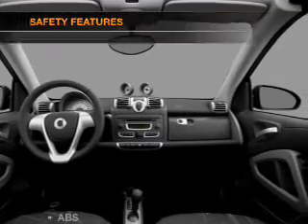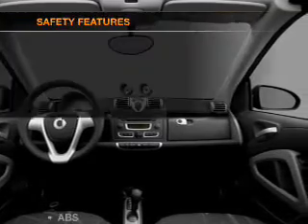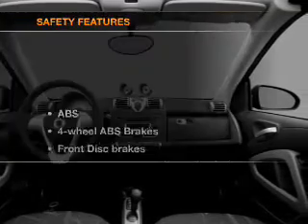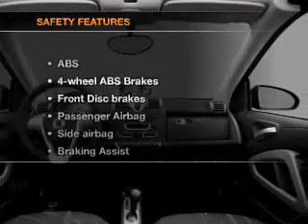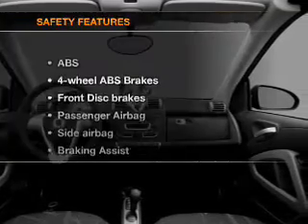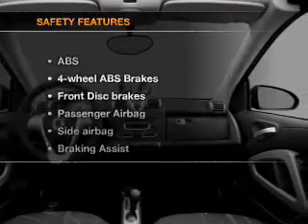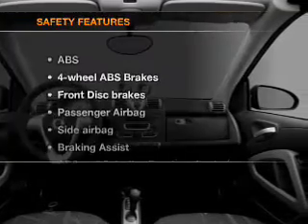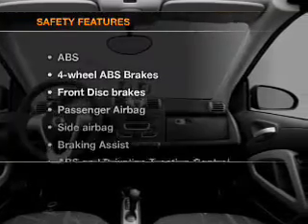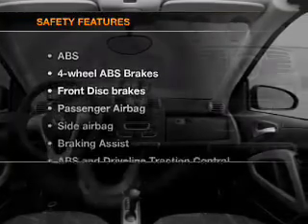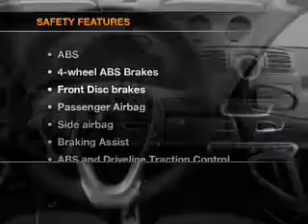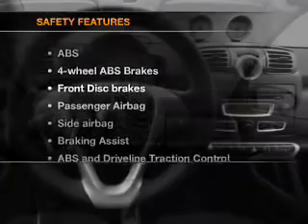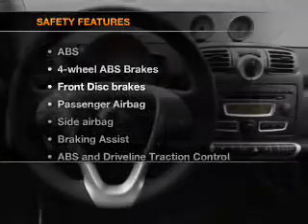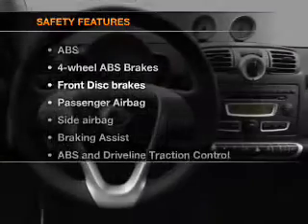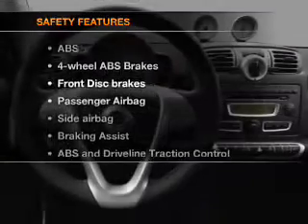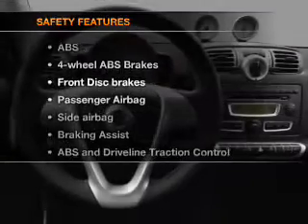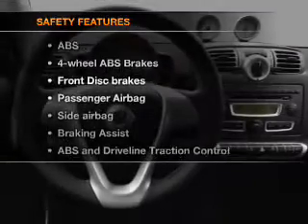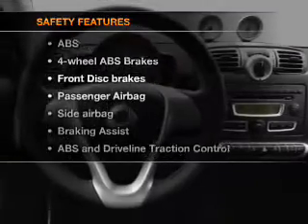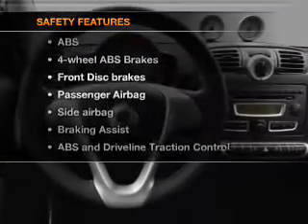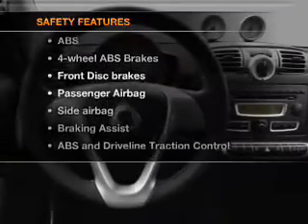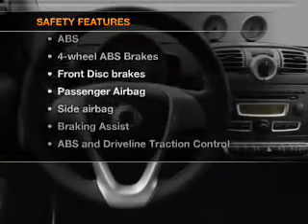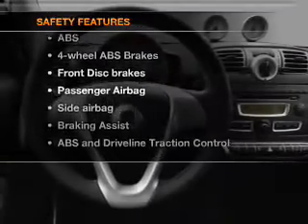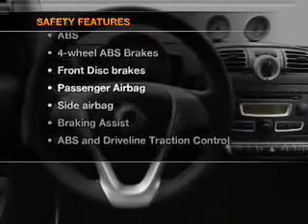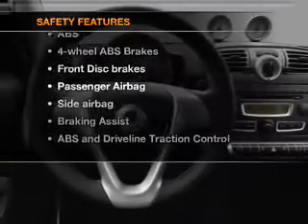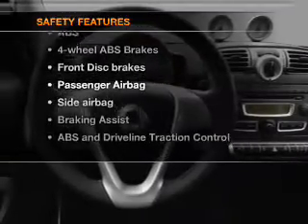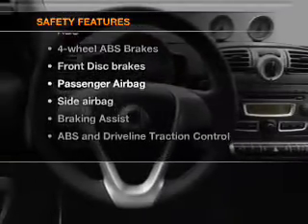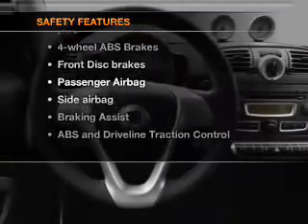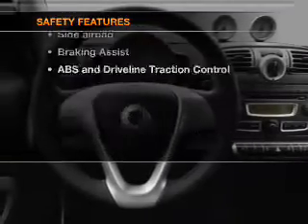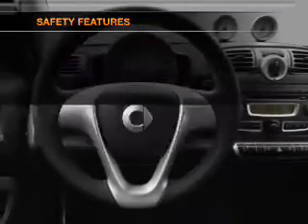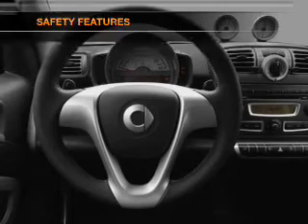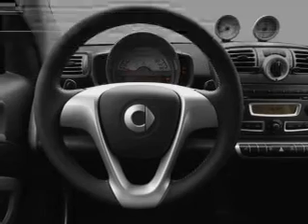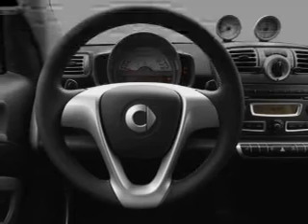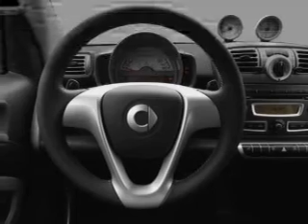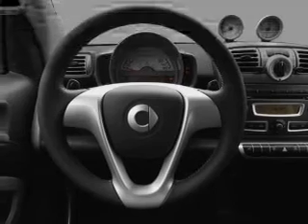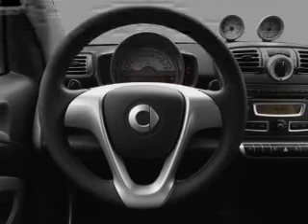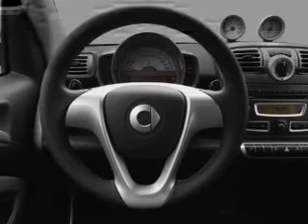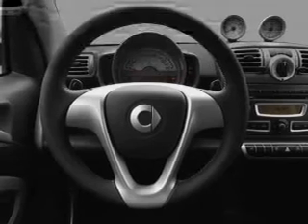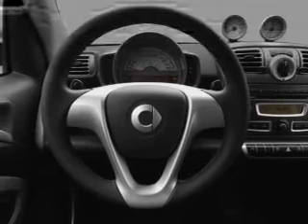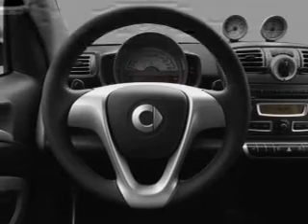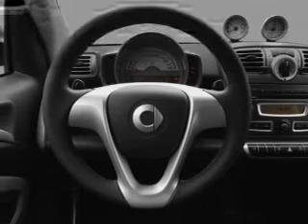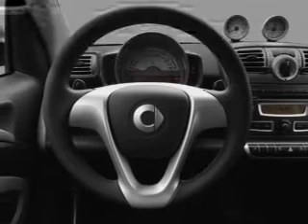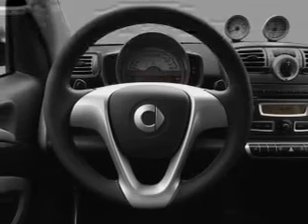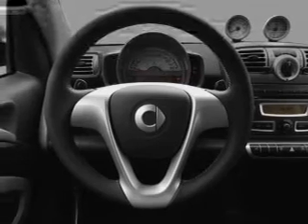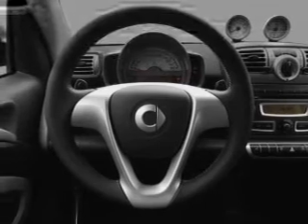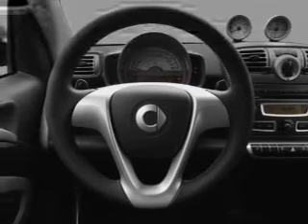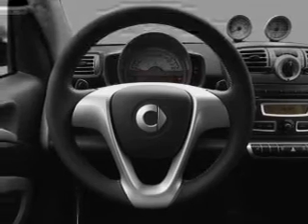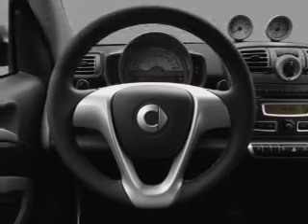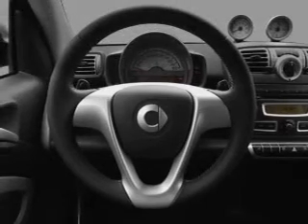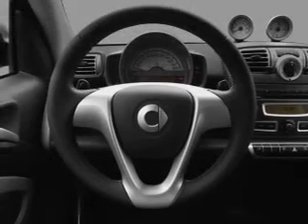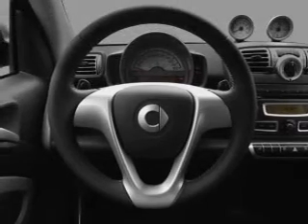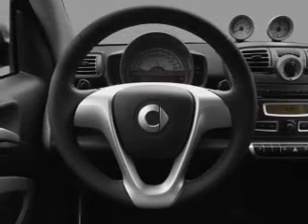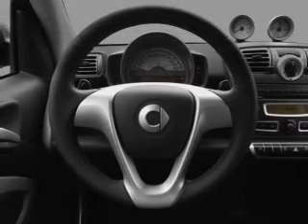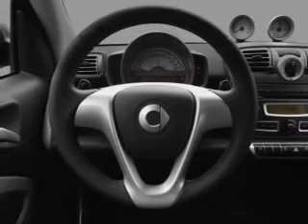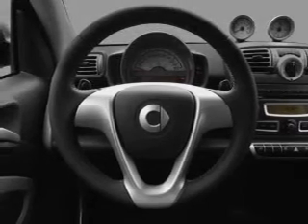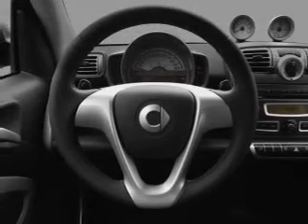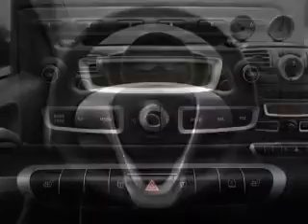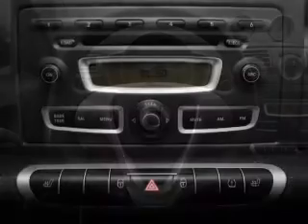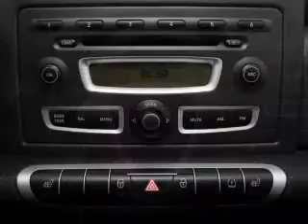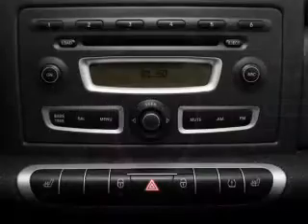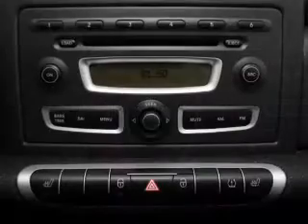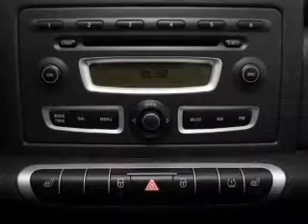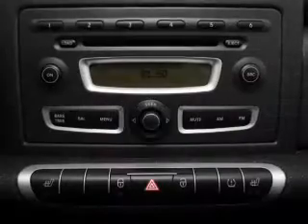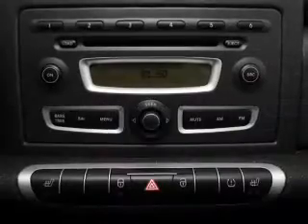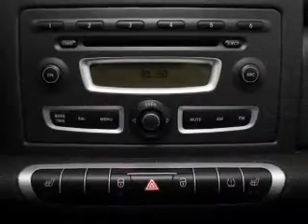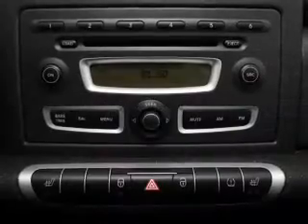And for your peace of mind, the following safety equipment is included: passenger airbag, side airbag, and stability control.